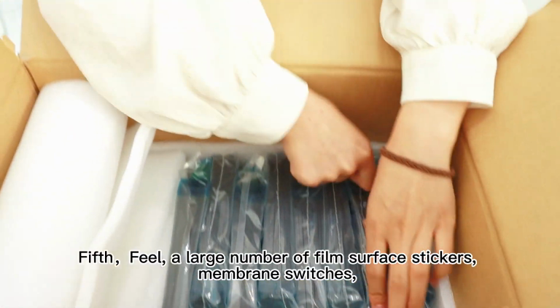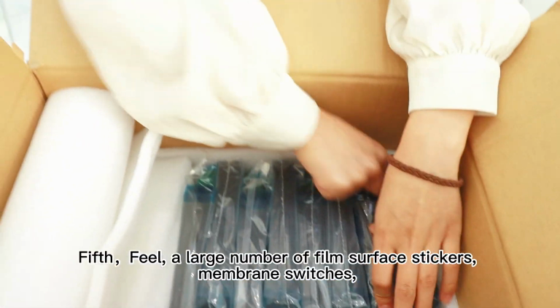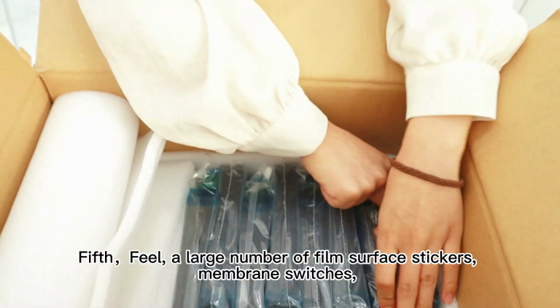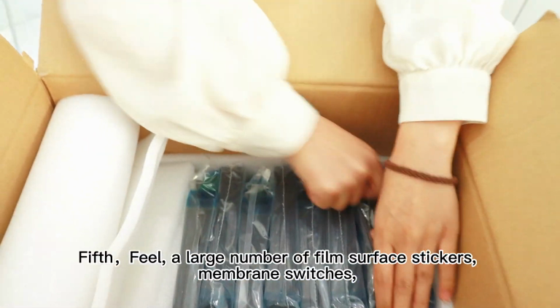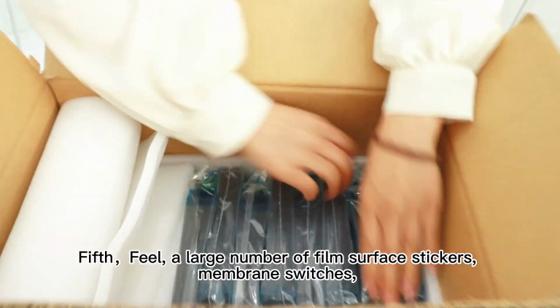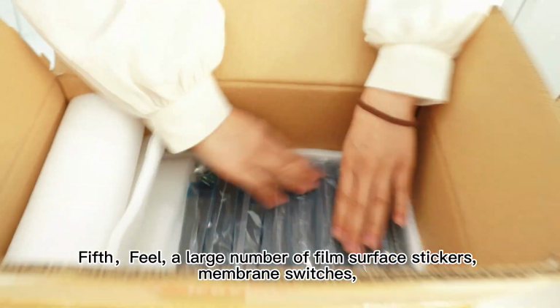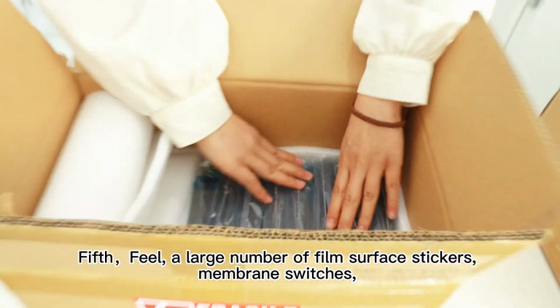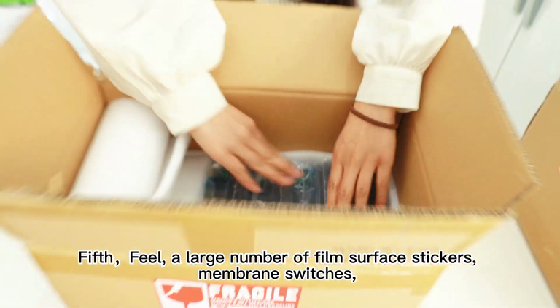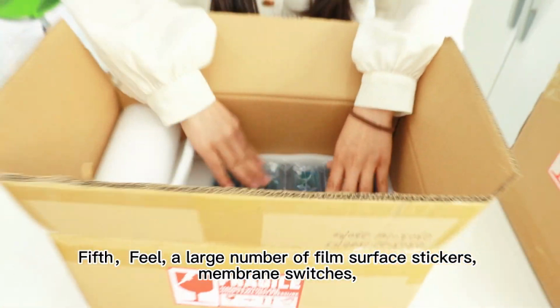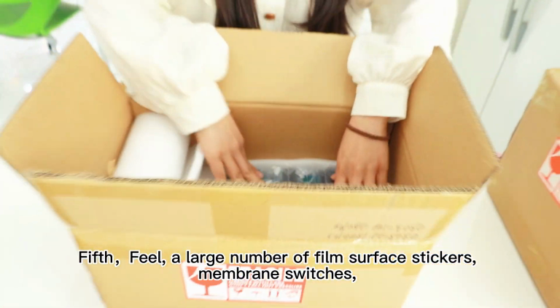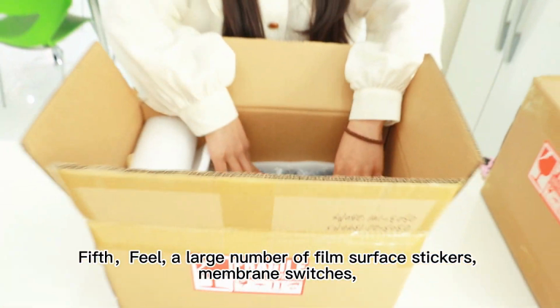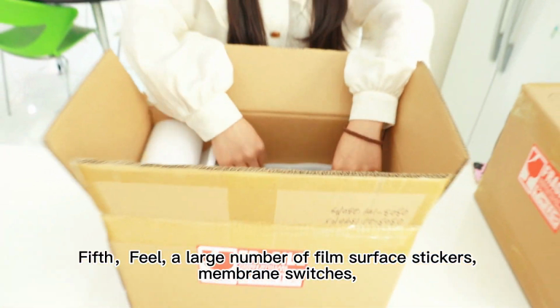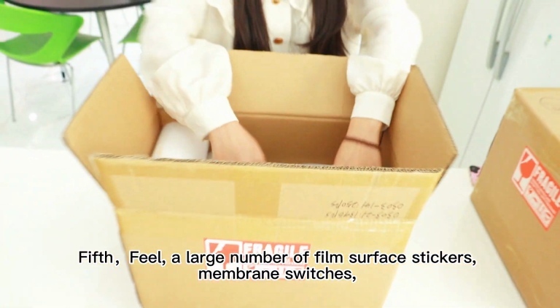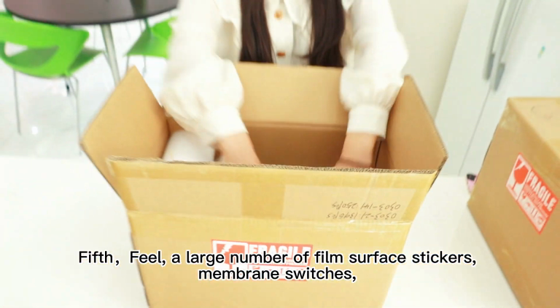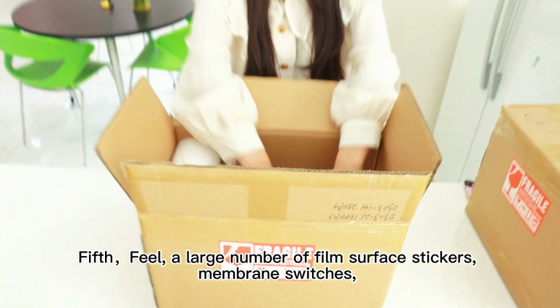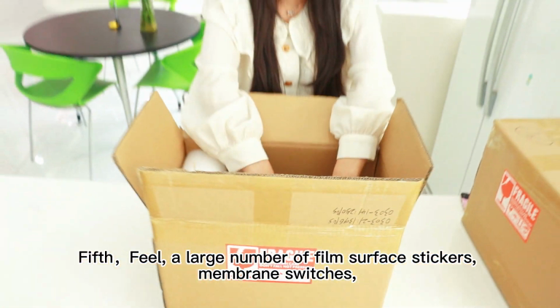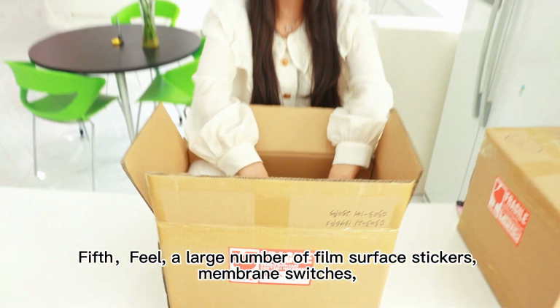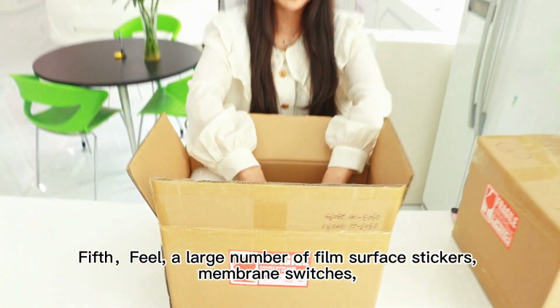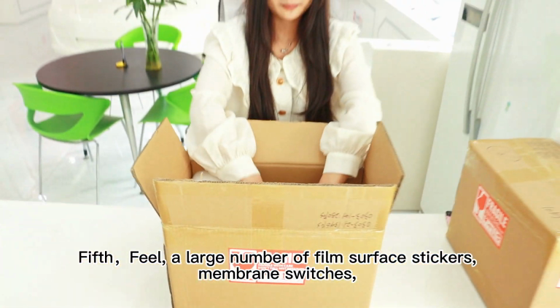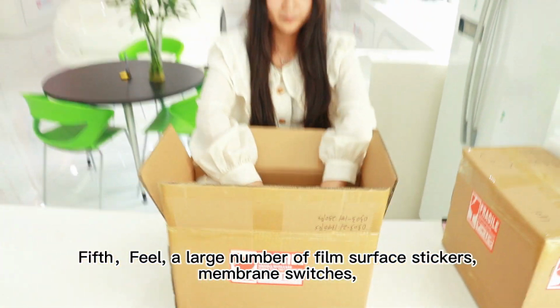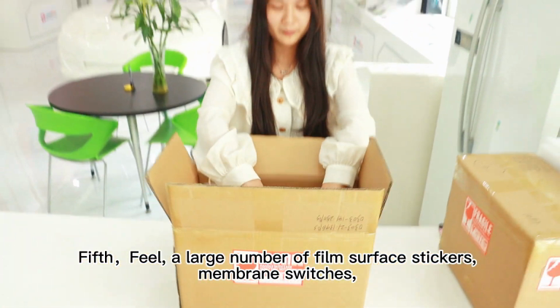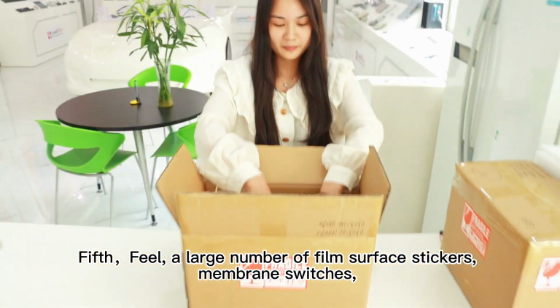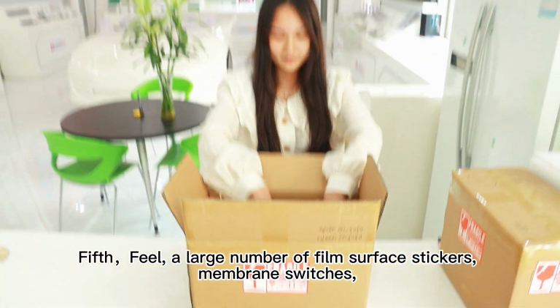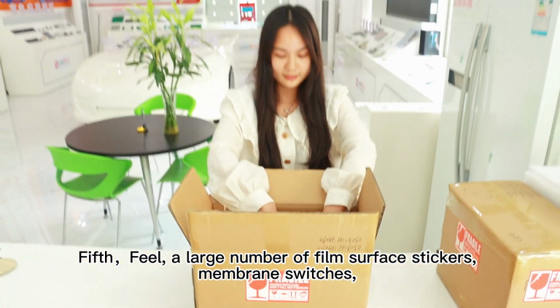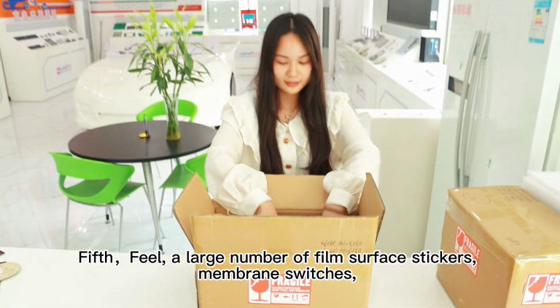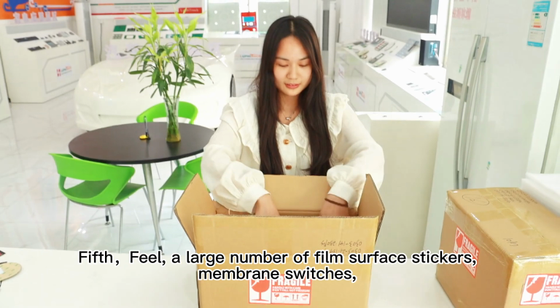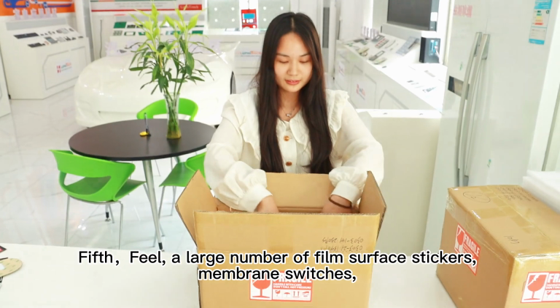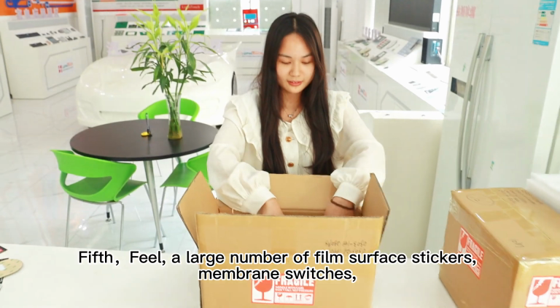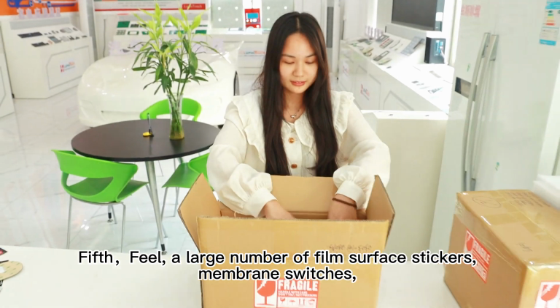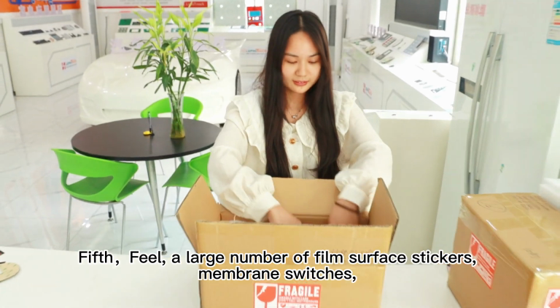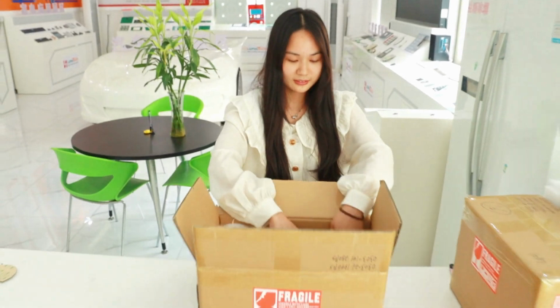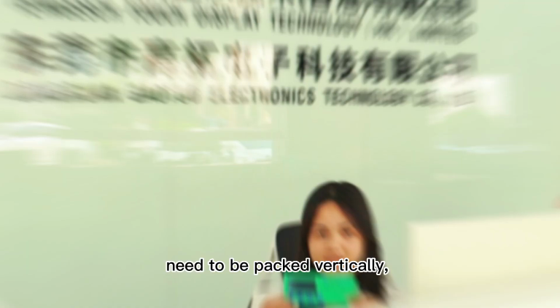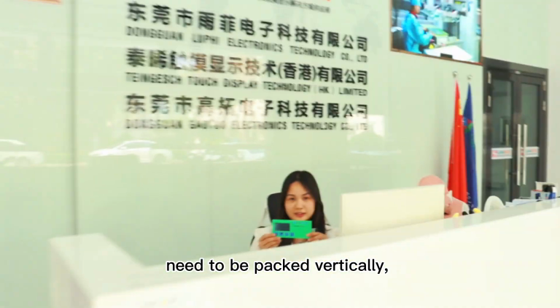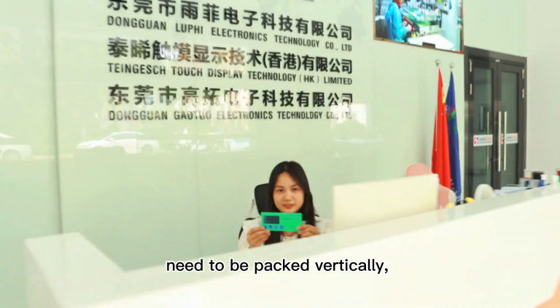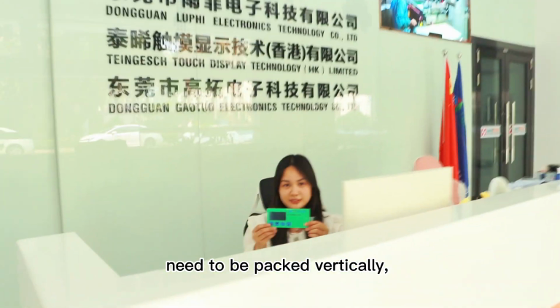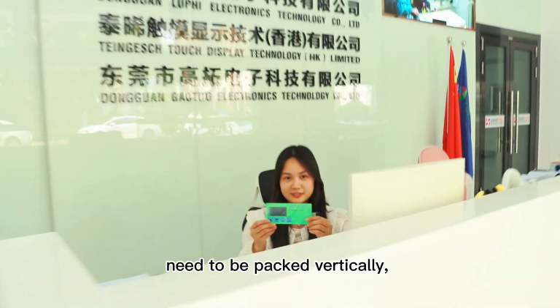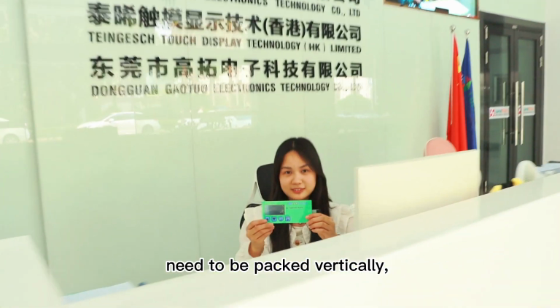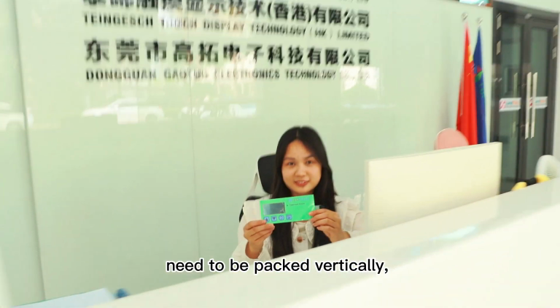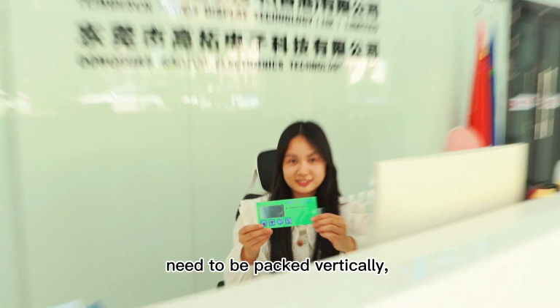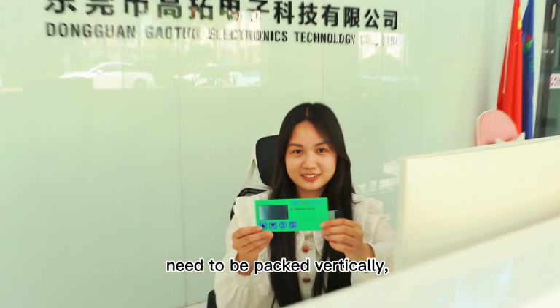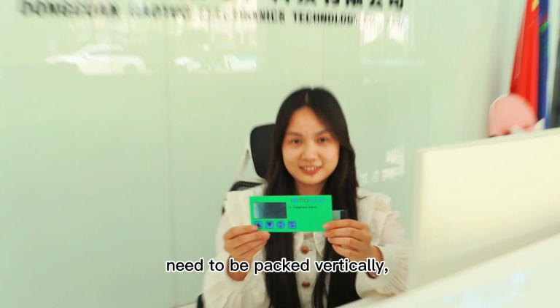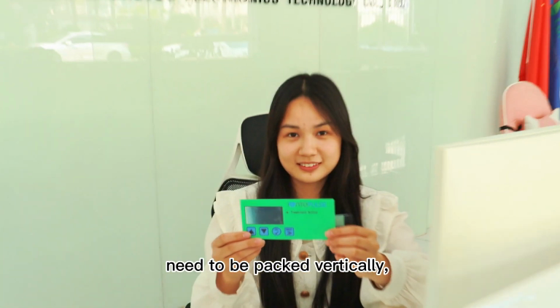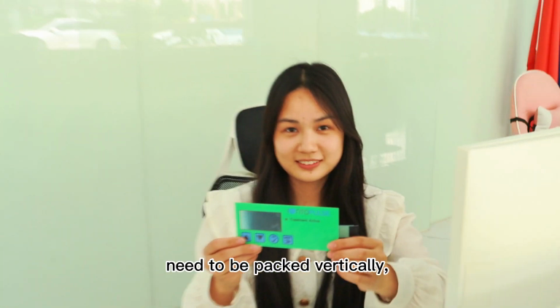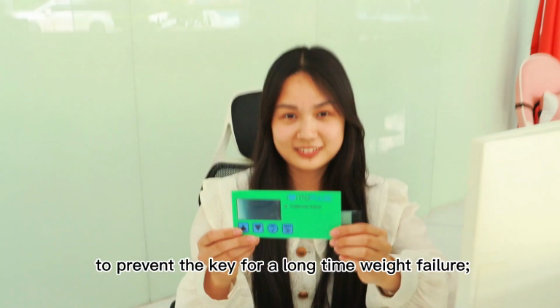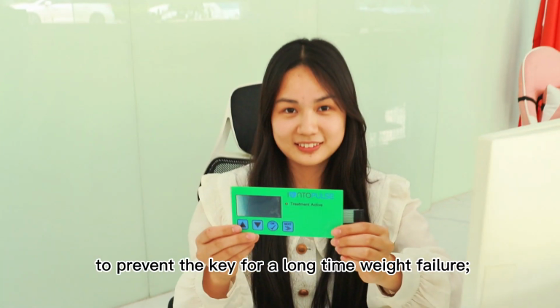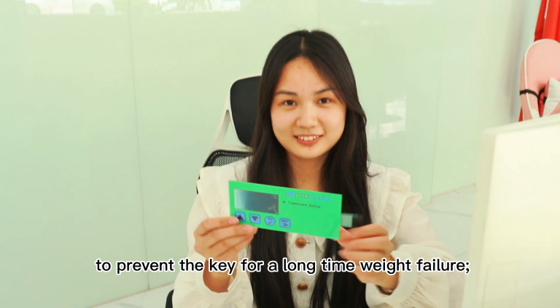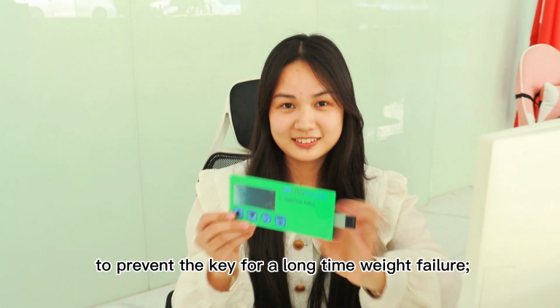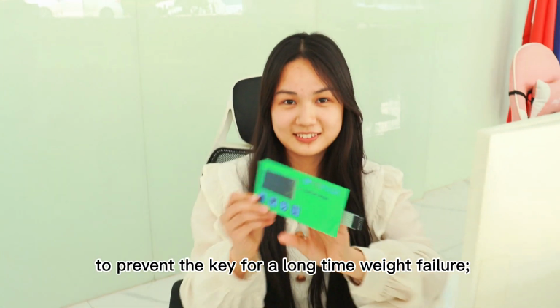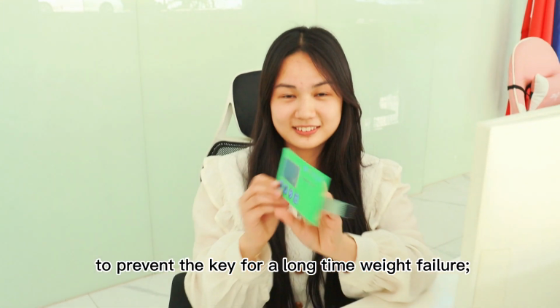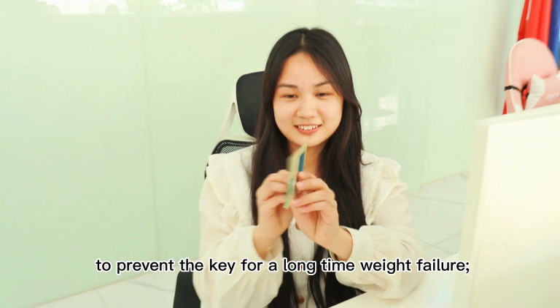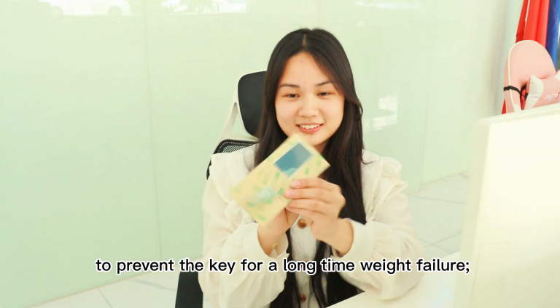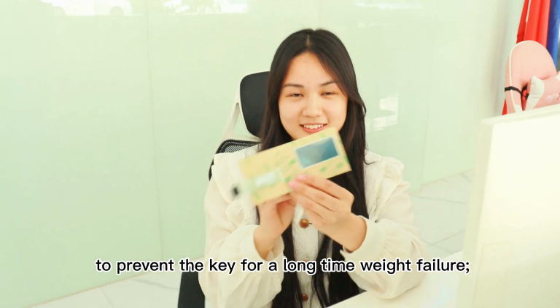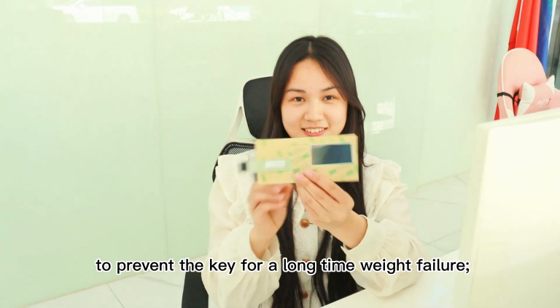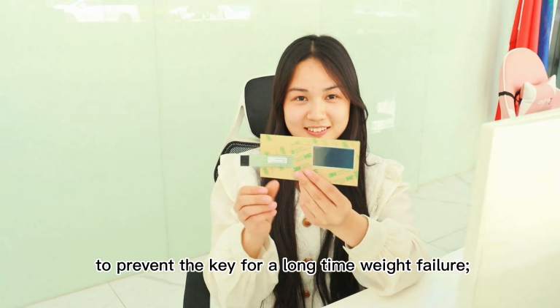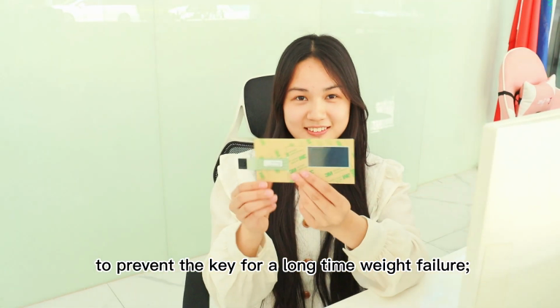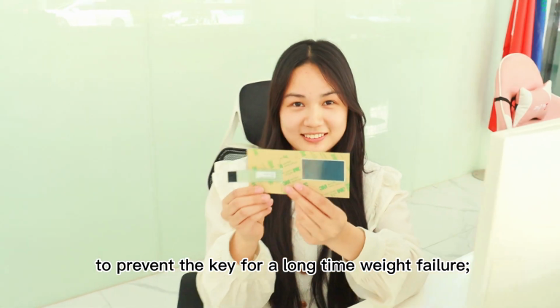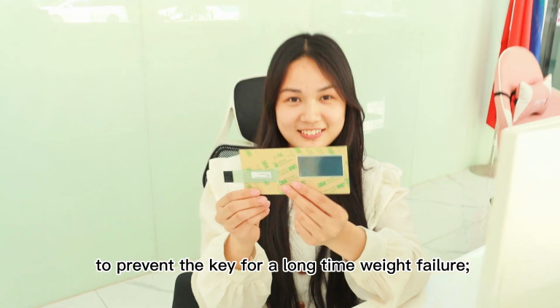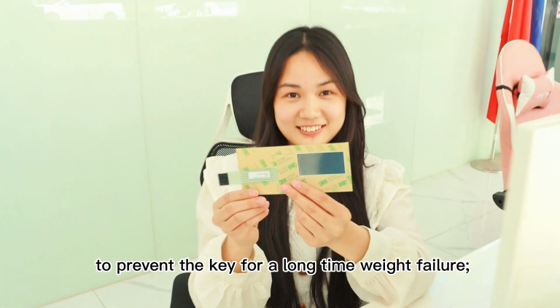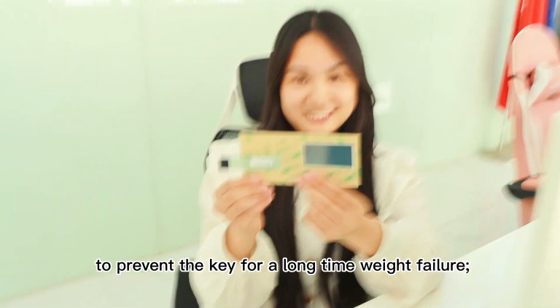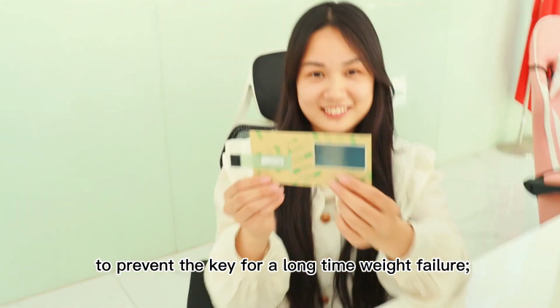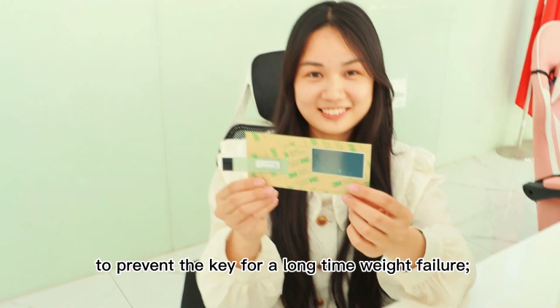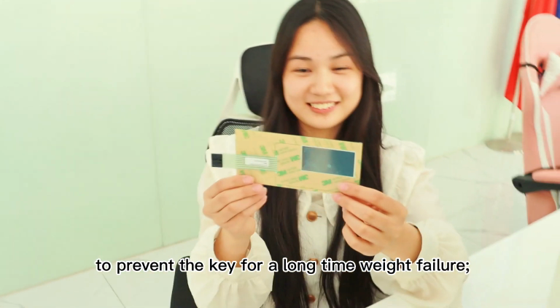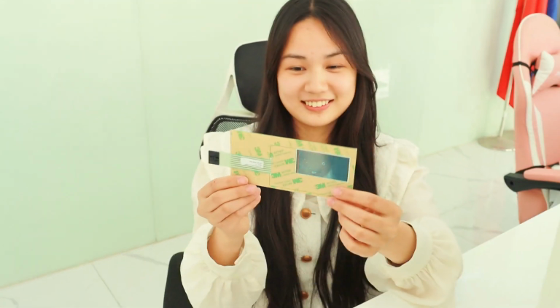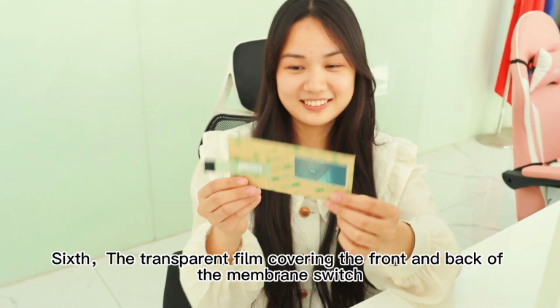Fifth, a large number of film surface stickers need to be packed vertically to prevent the key from long-time weight failure.